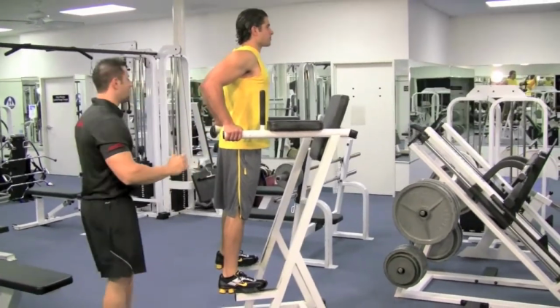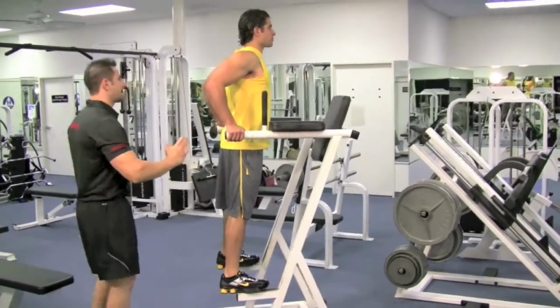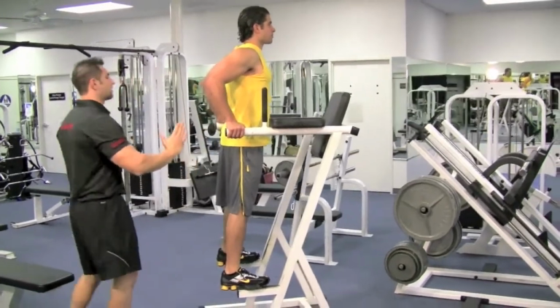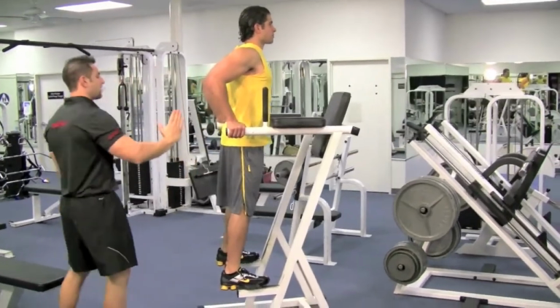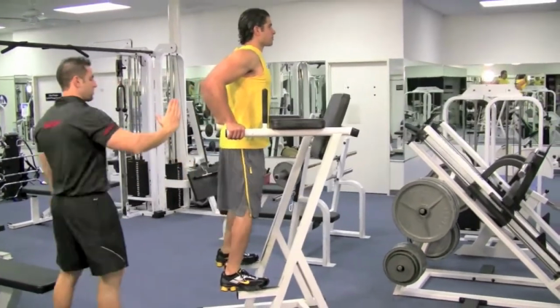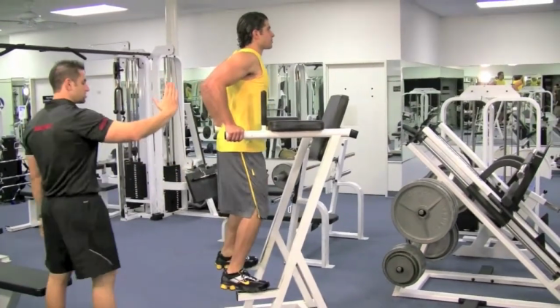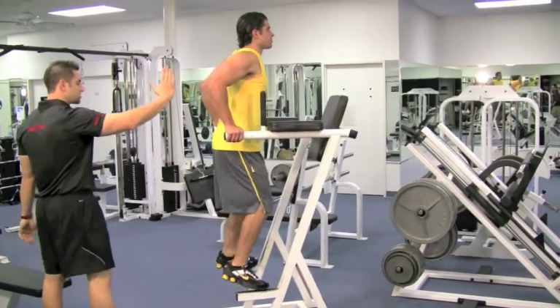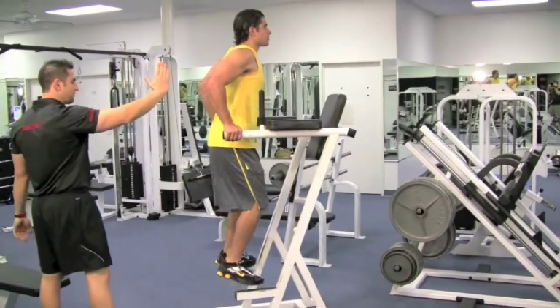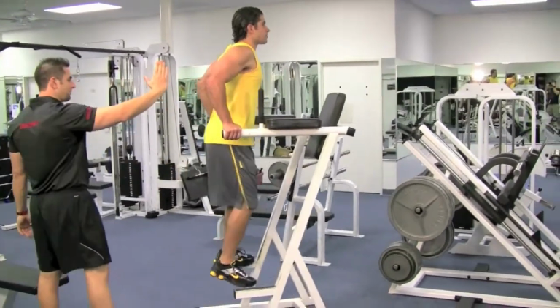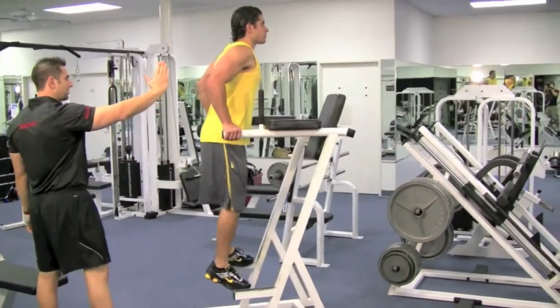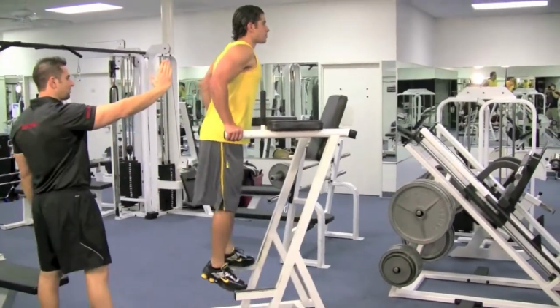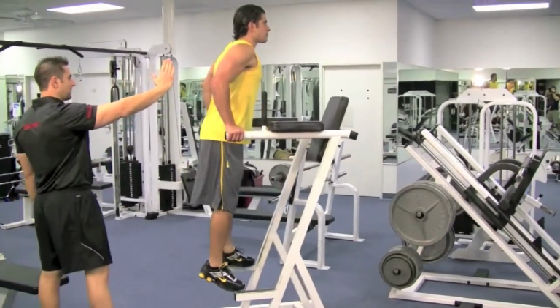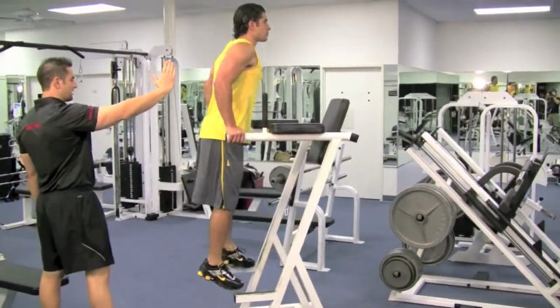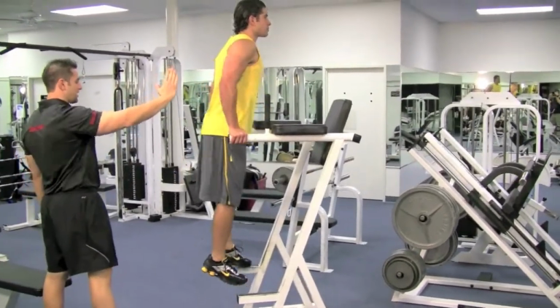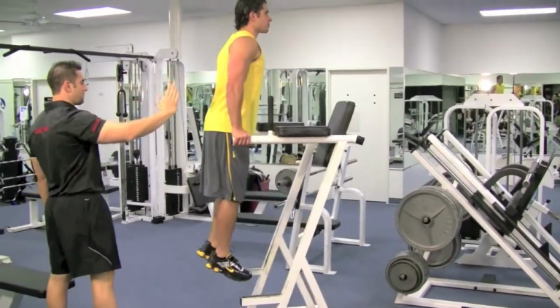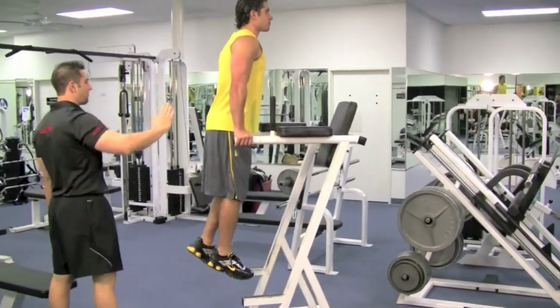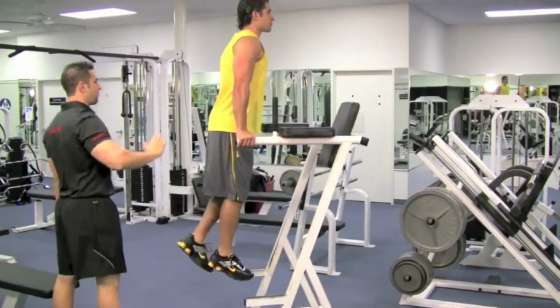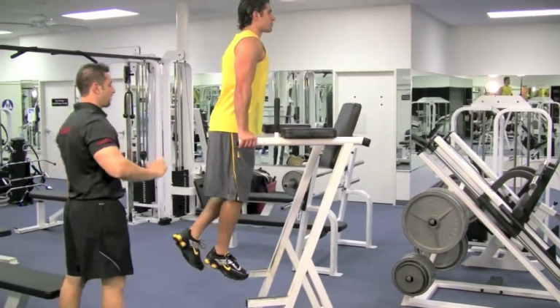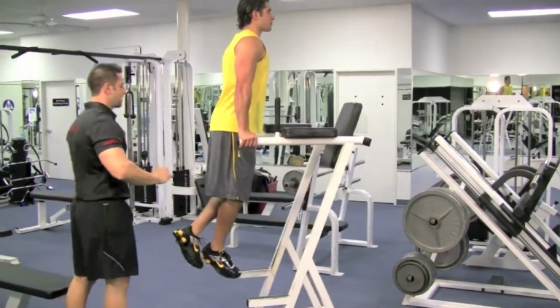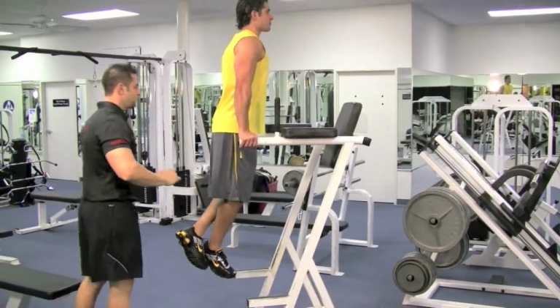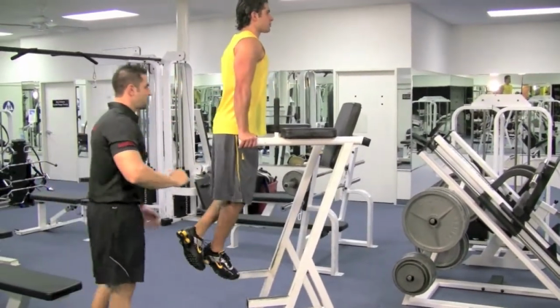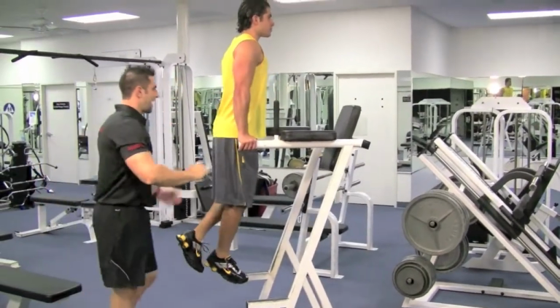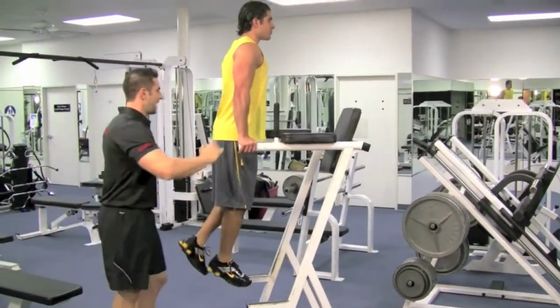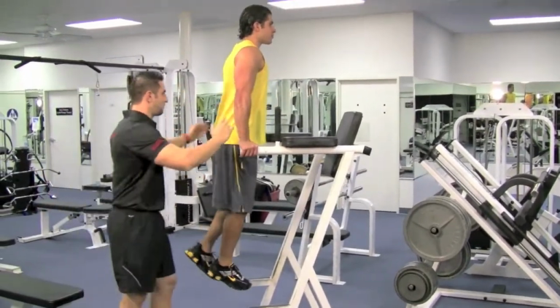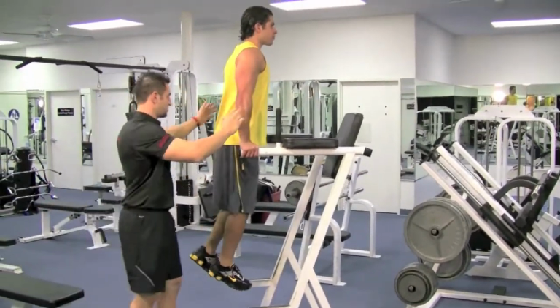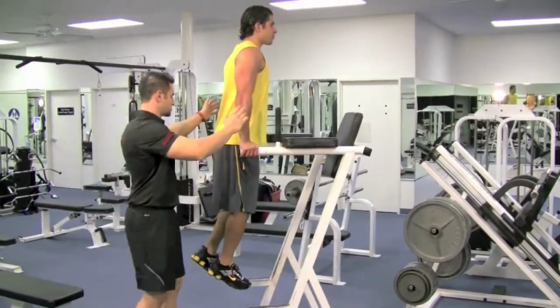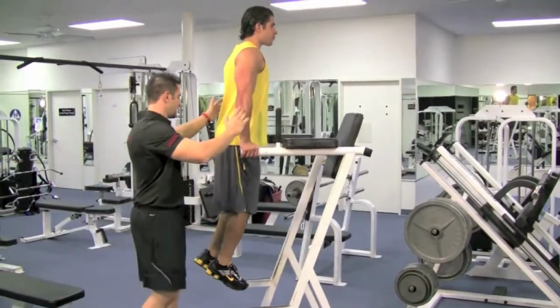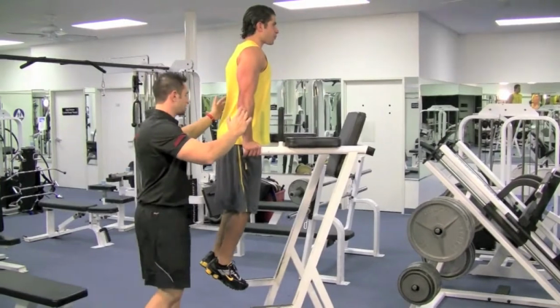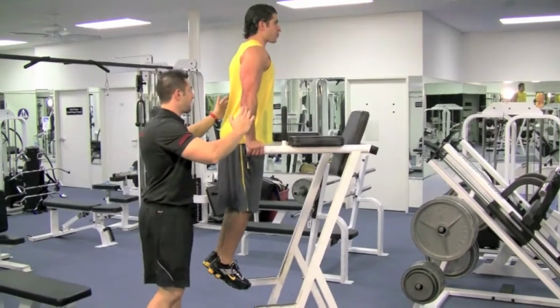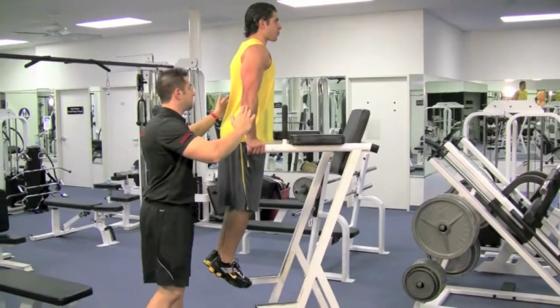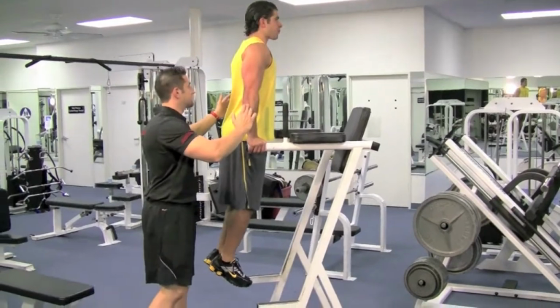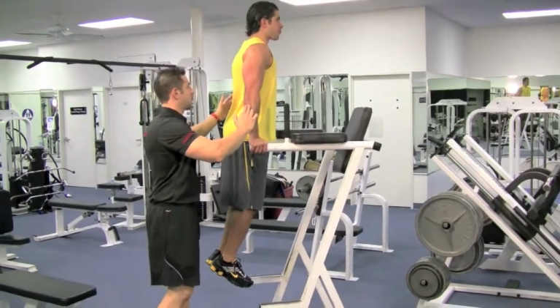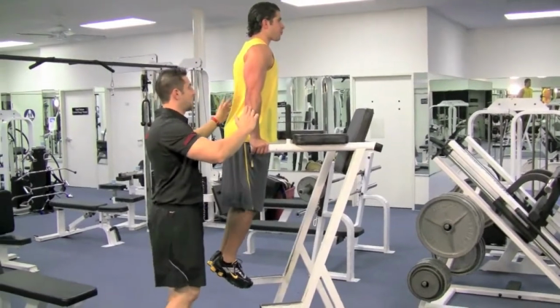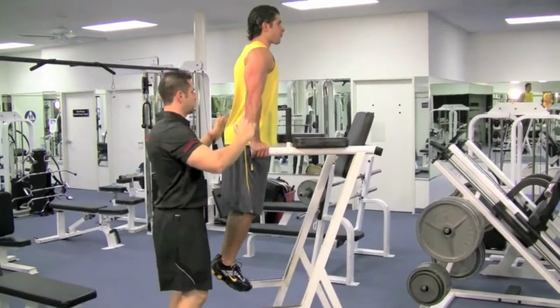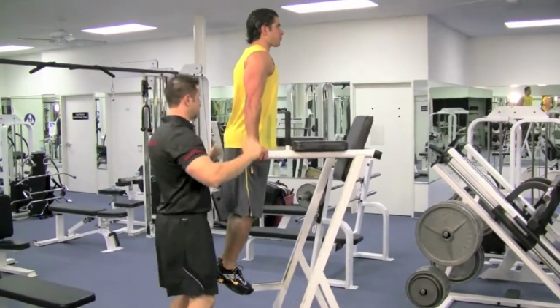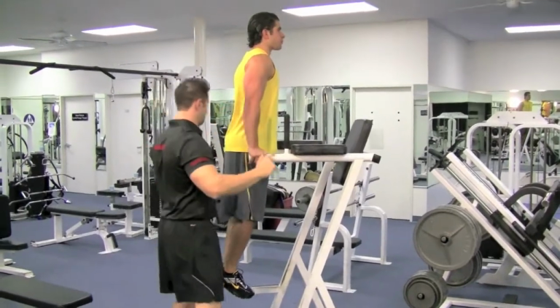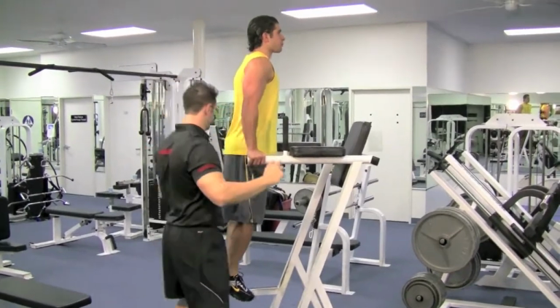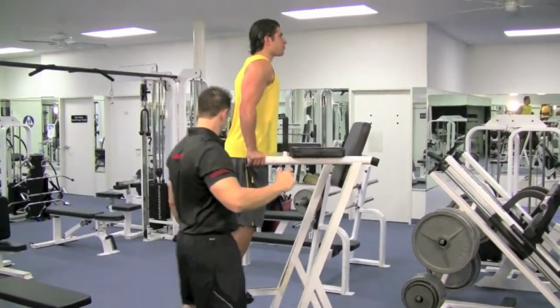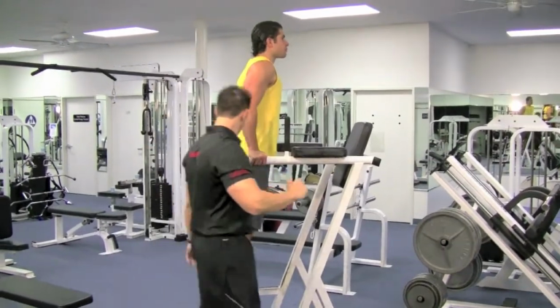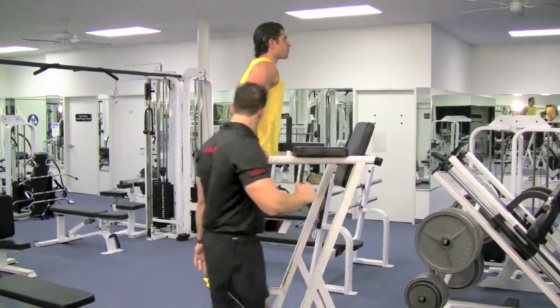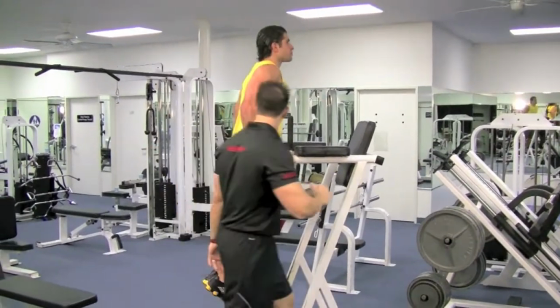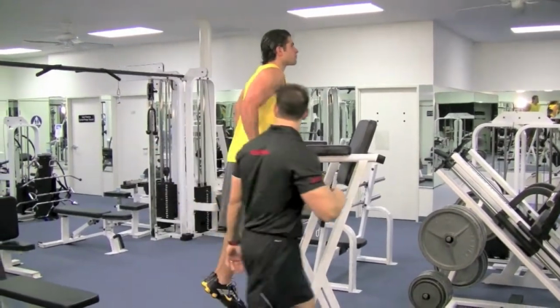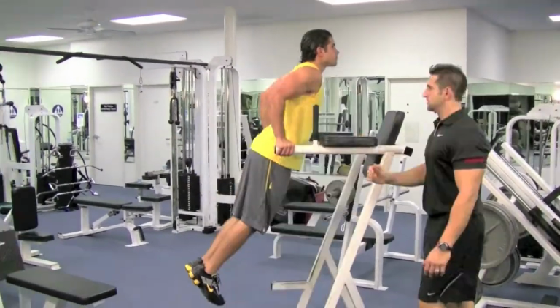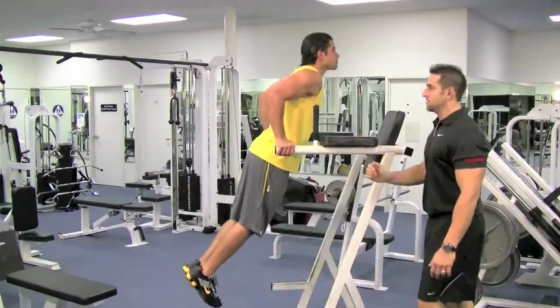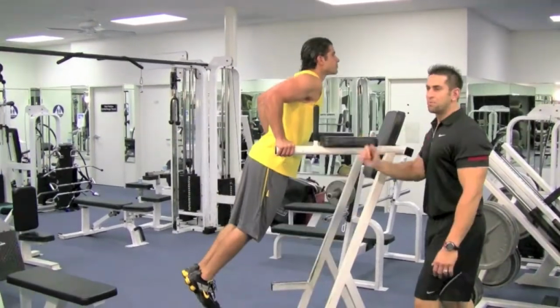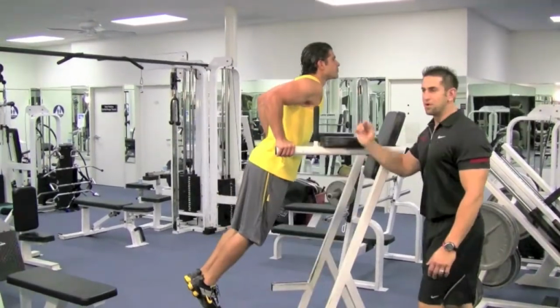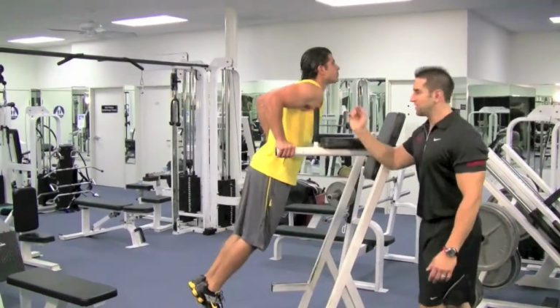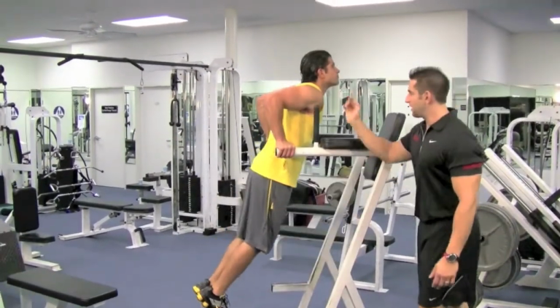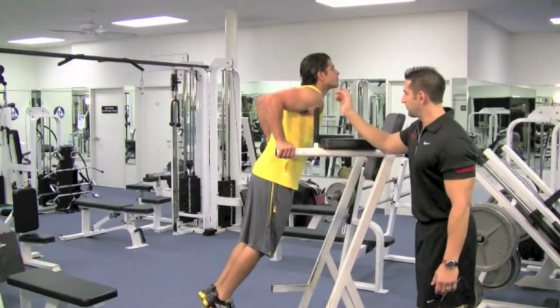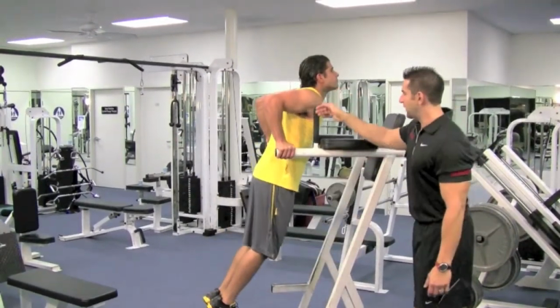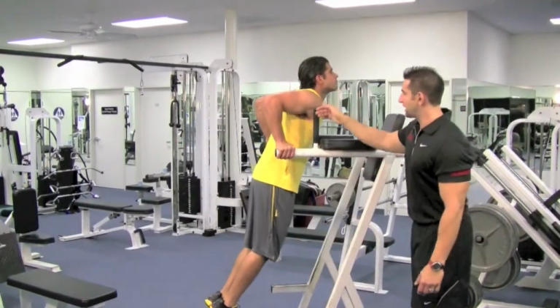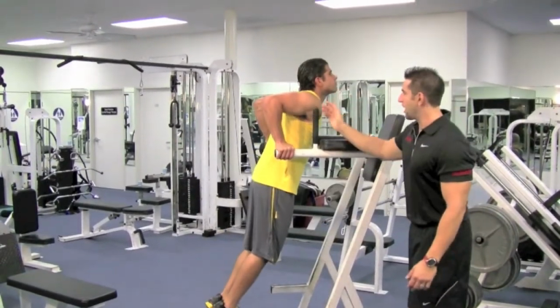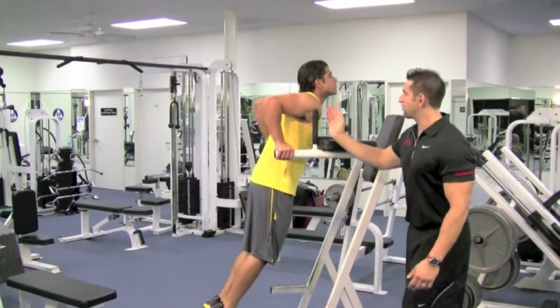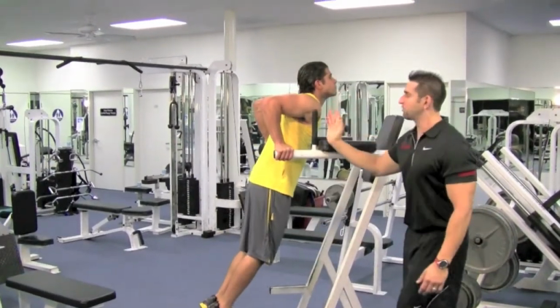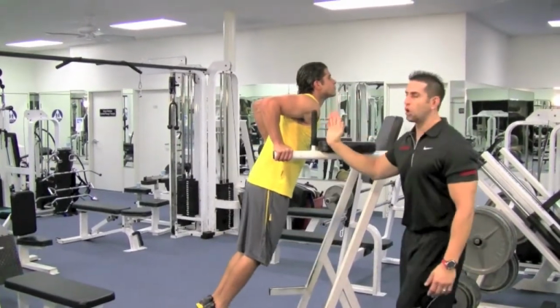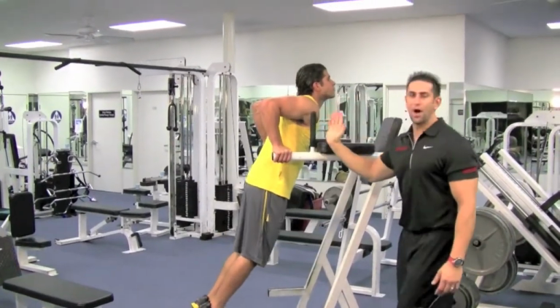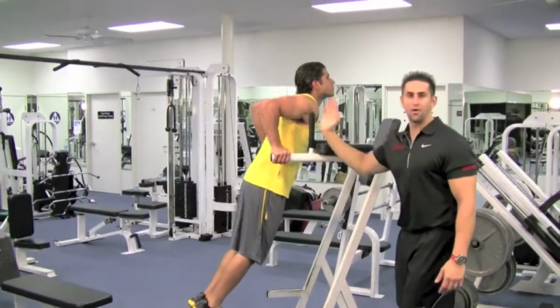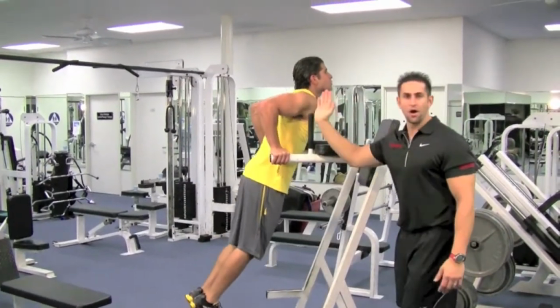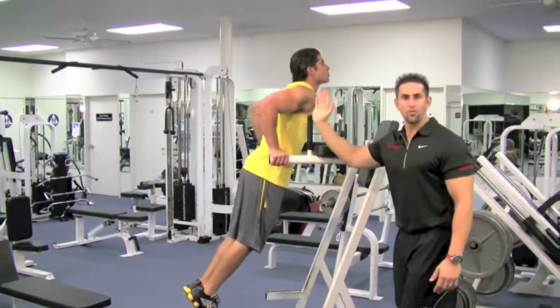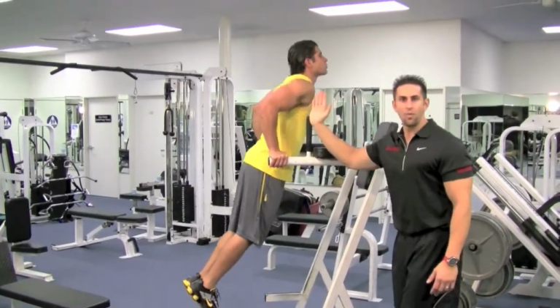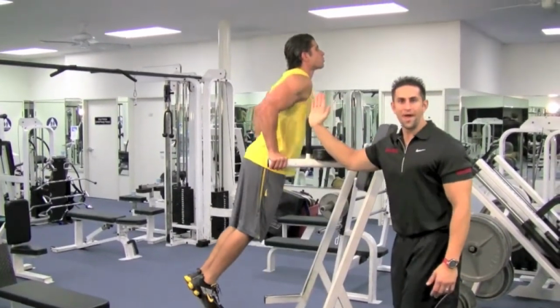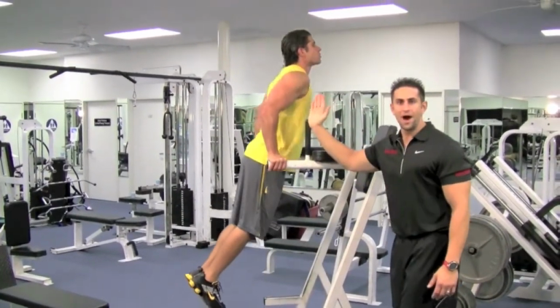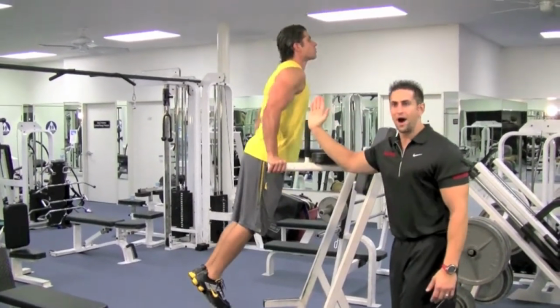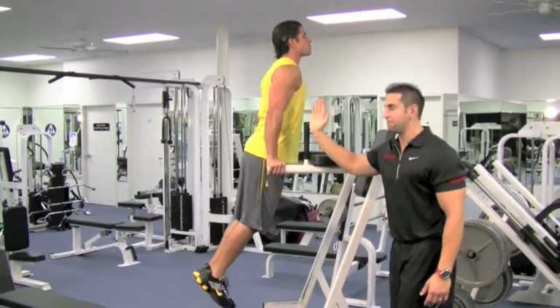Go ahead, jump a little bit and come upward. Elbows in, come down. Breathe in on the way down, blow out on the way up.